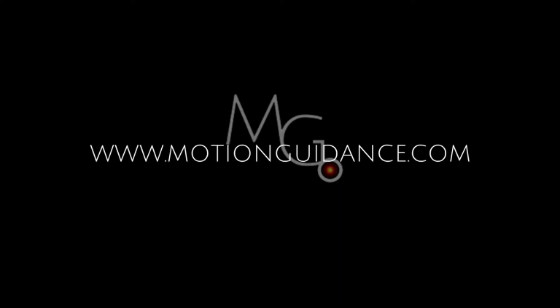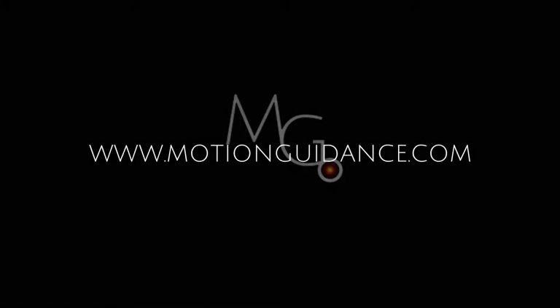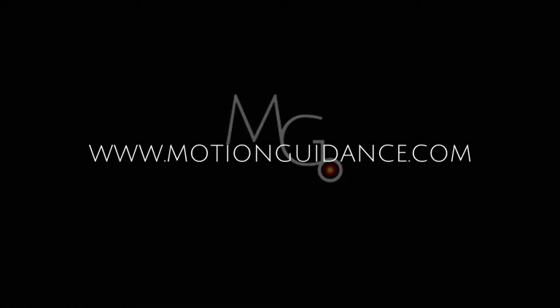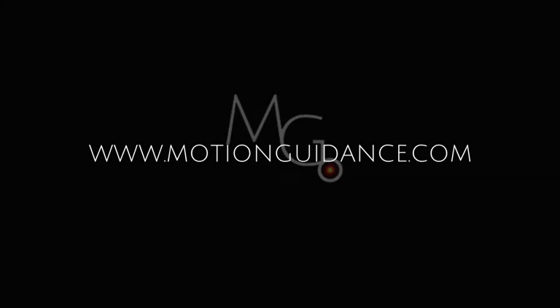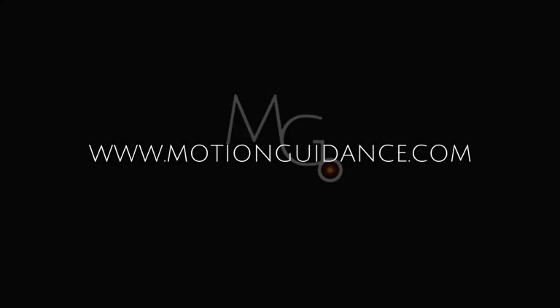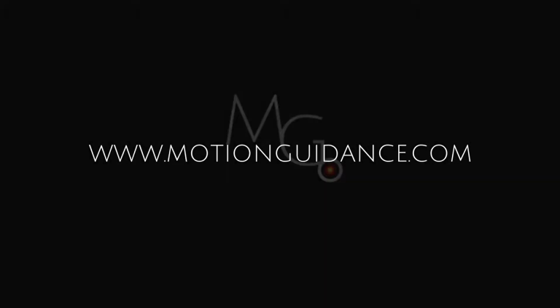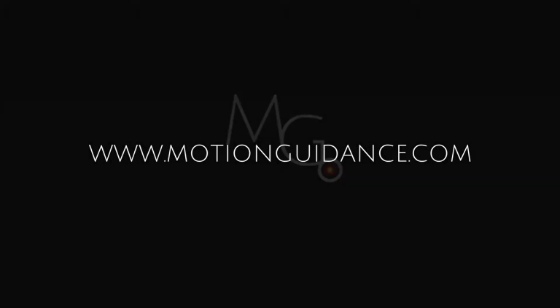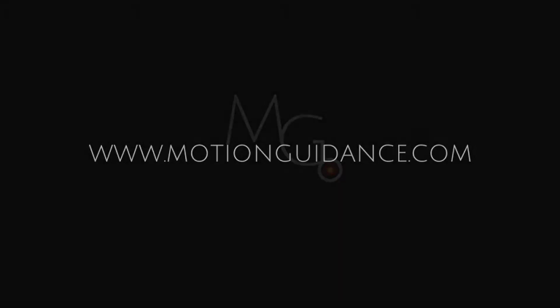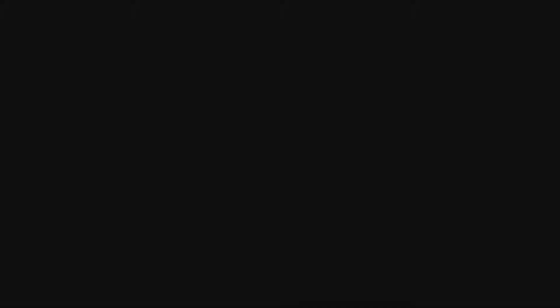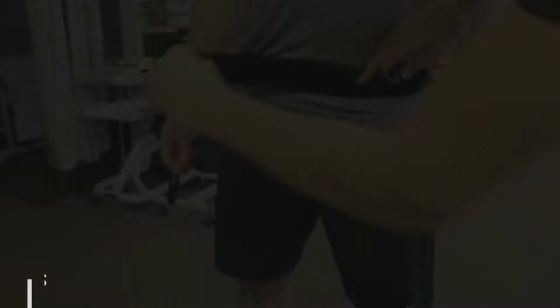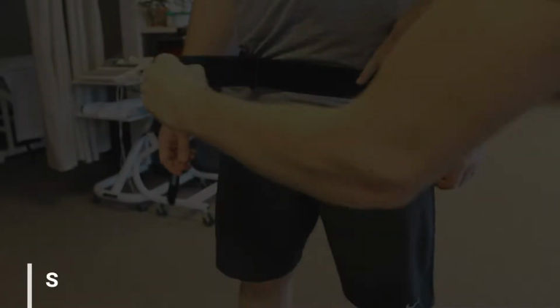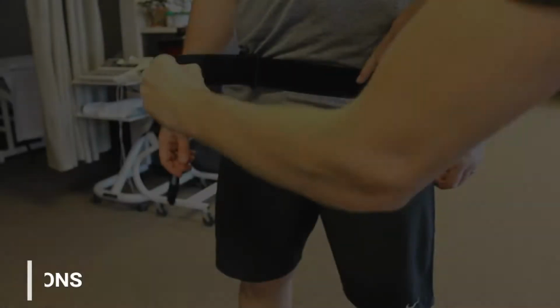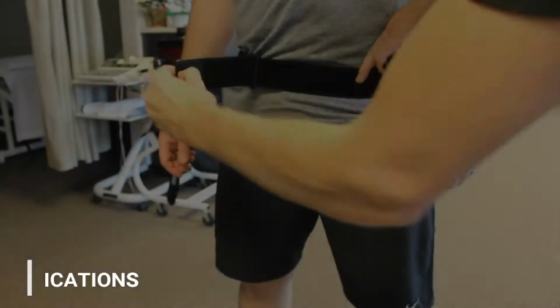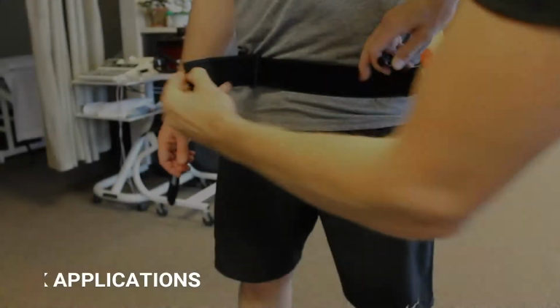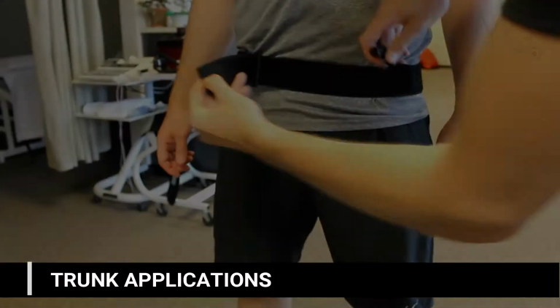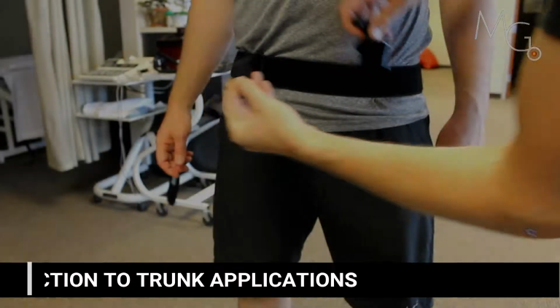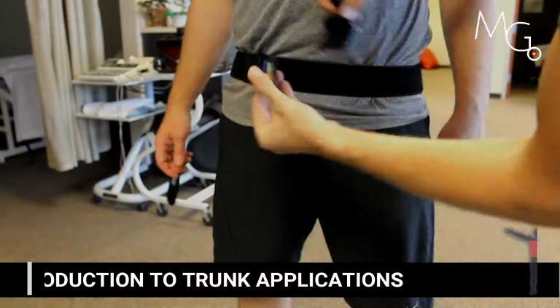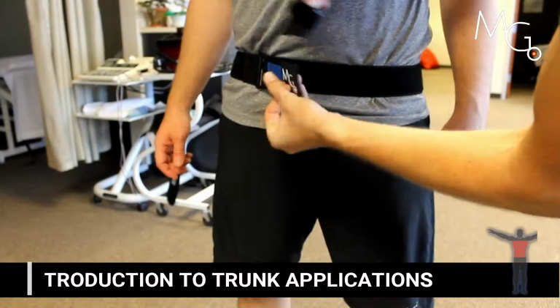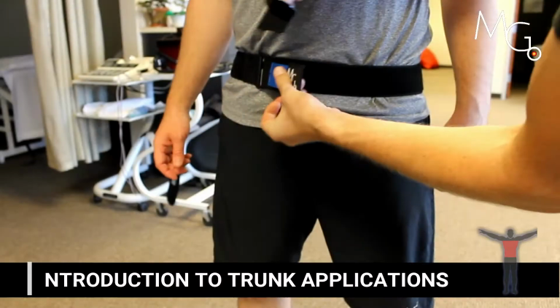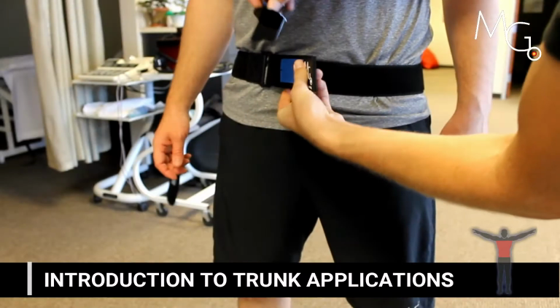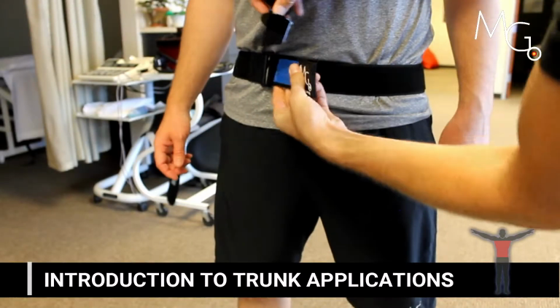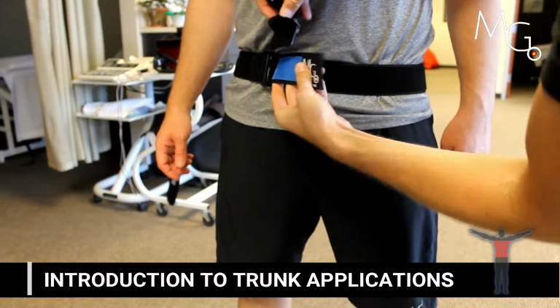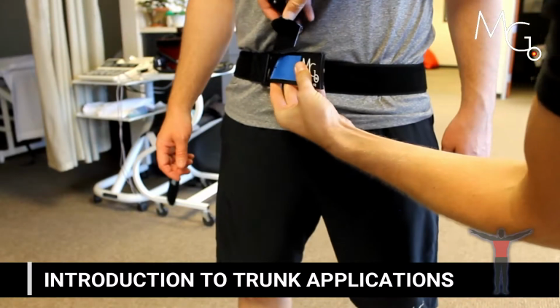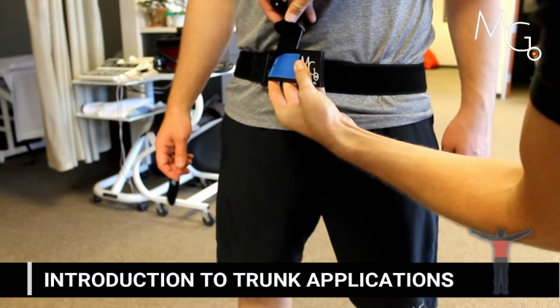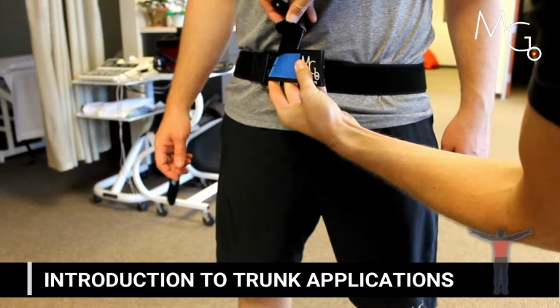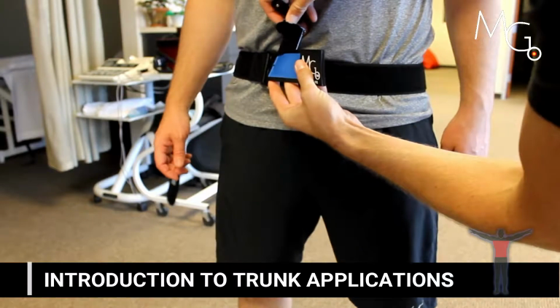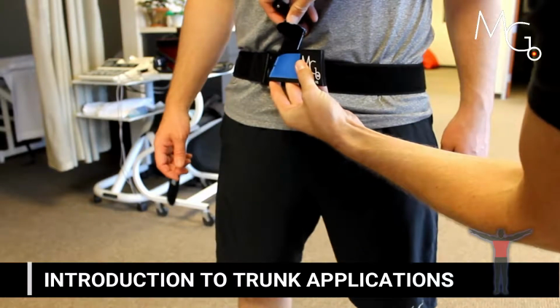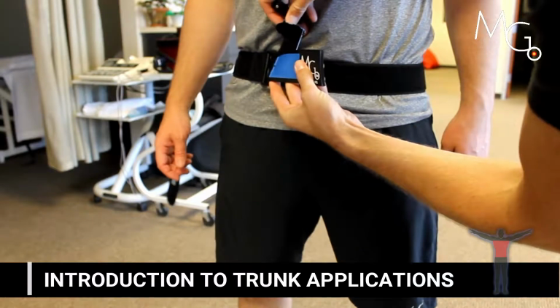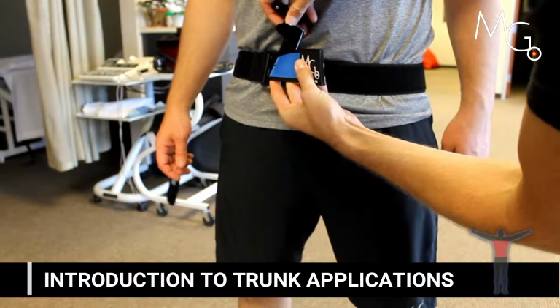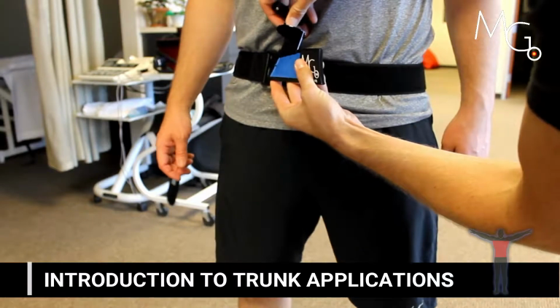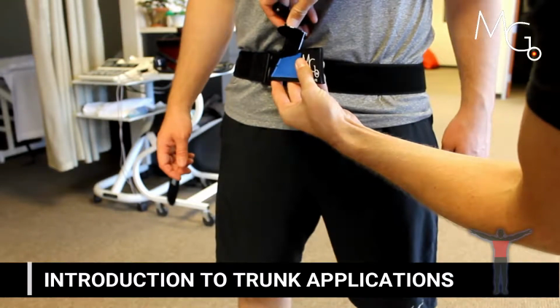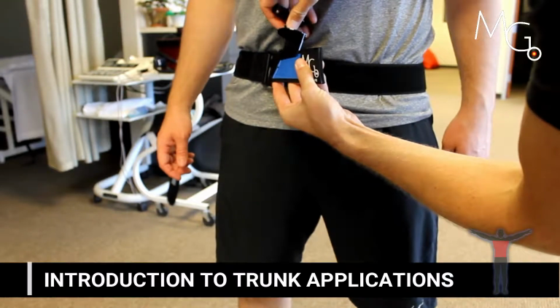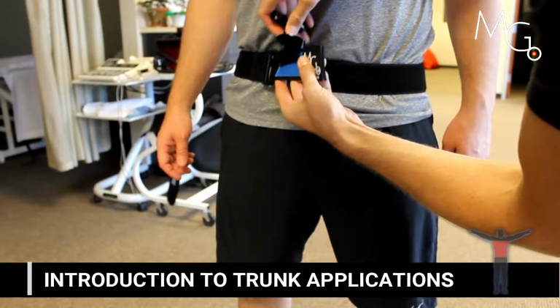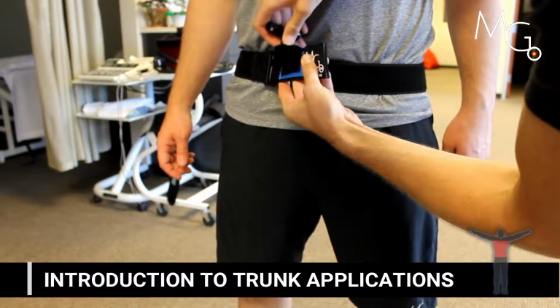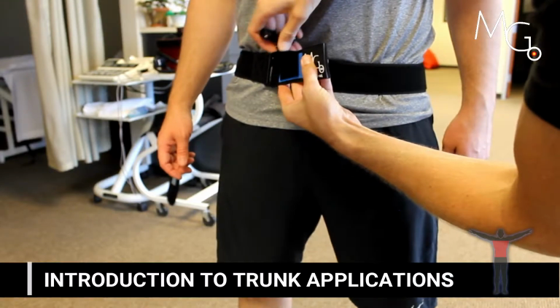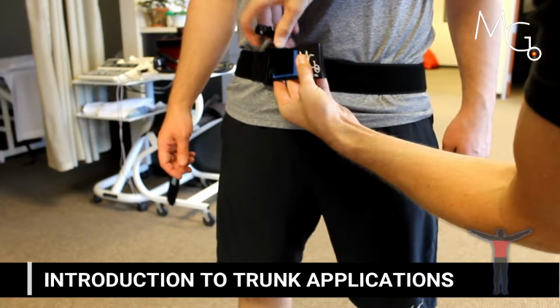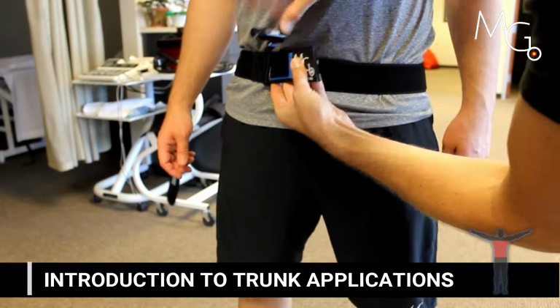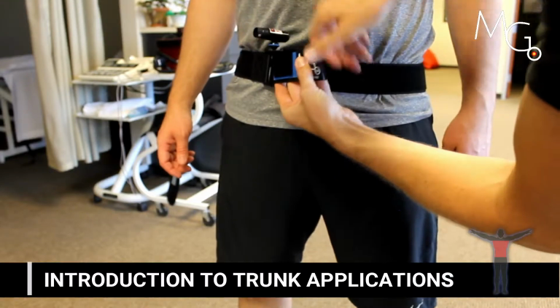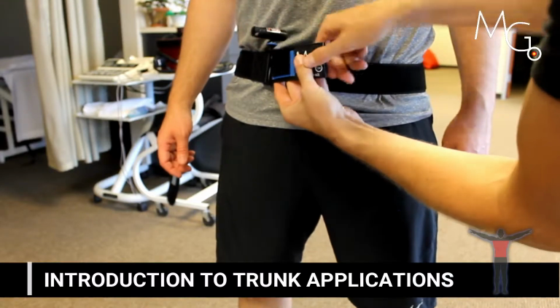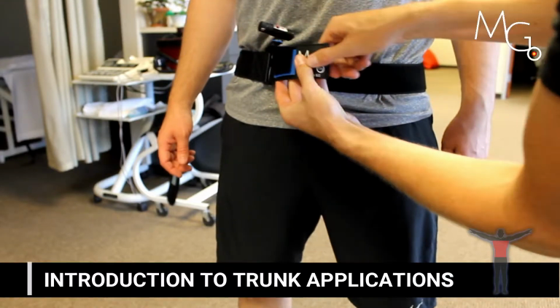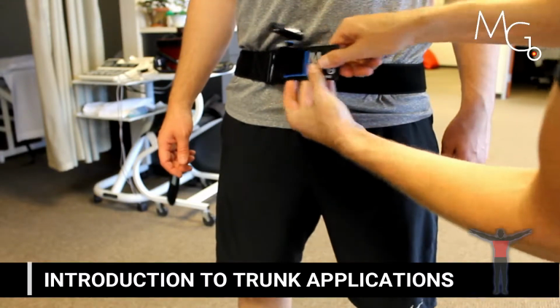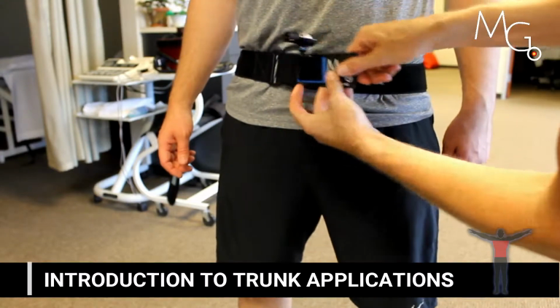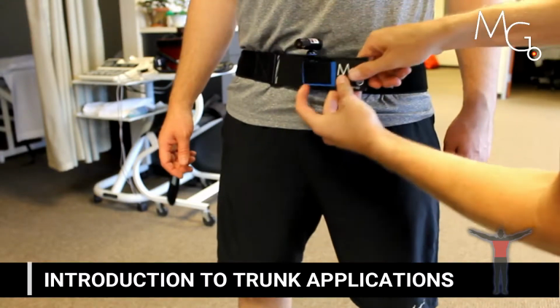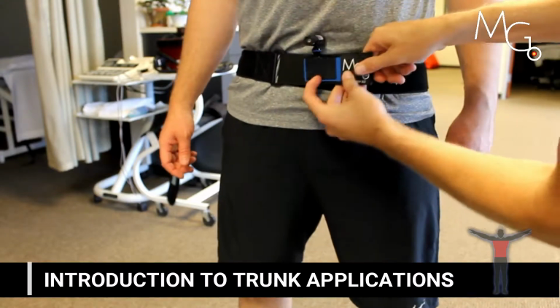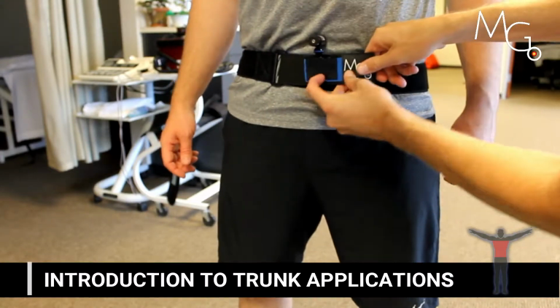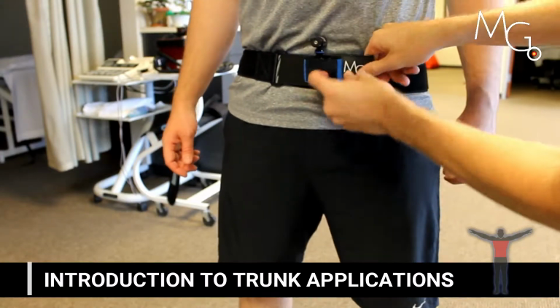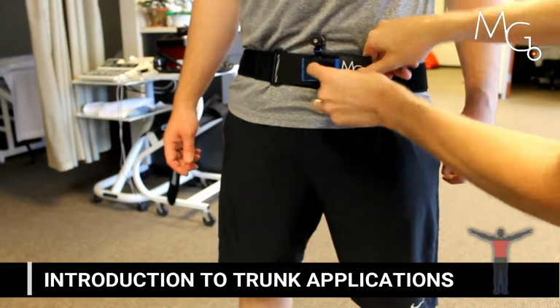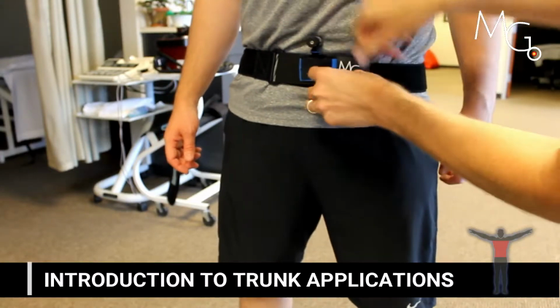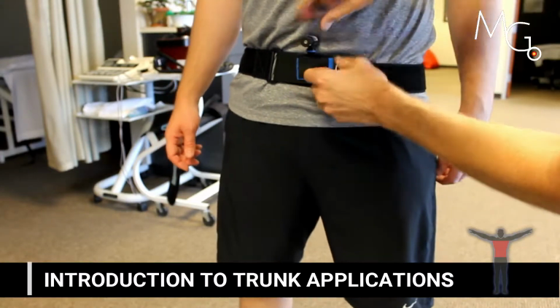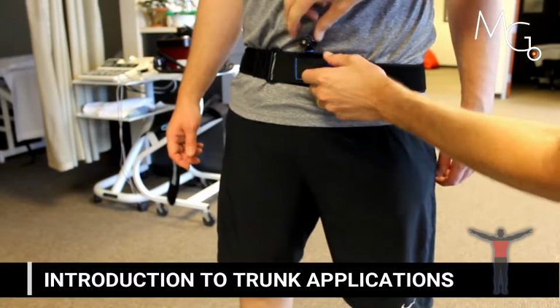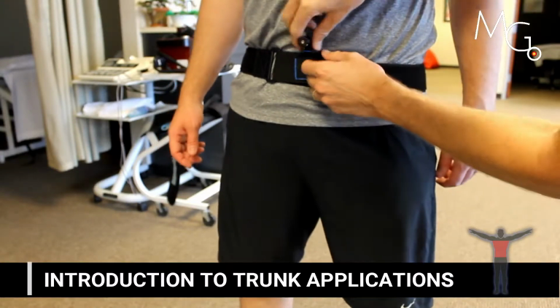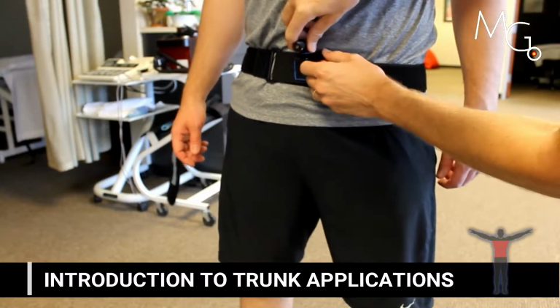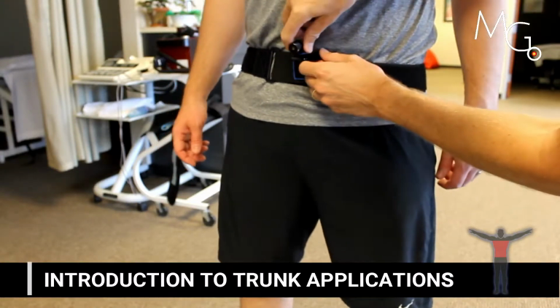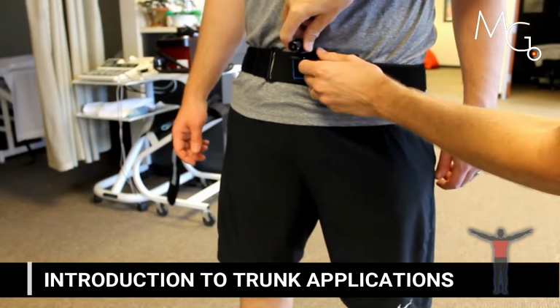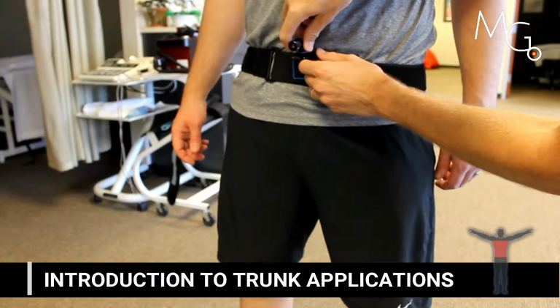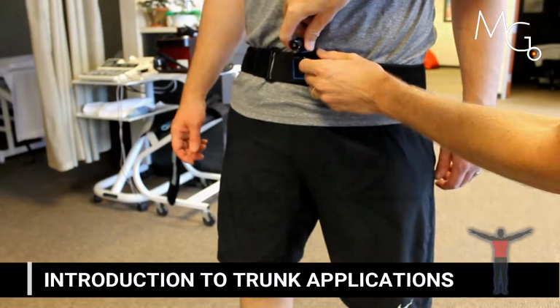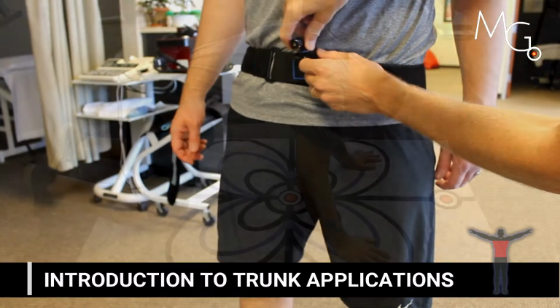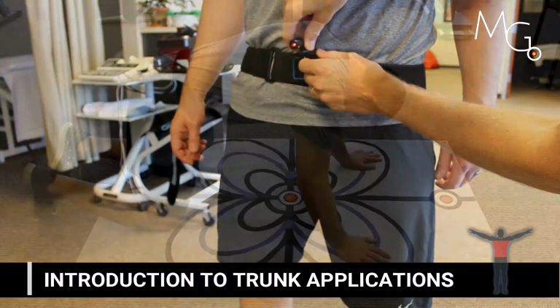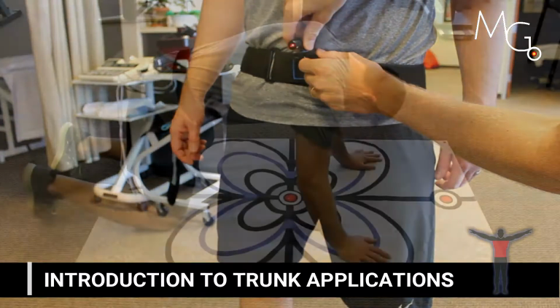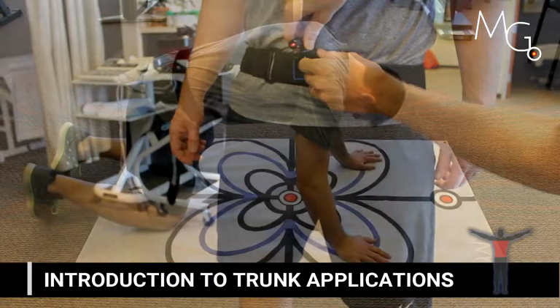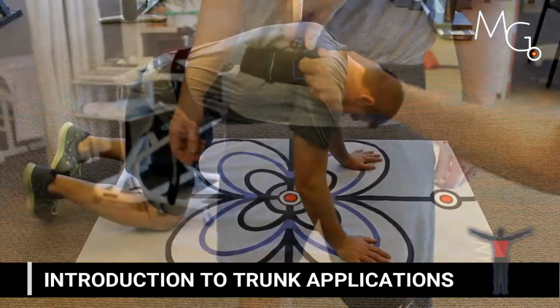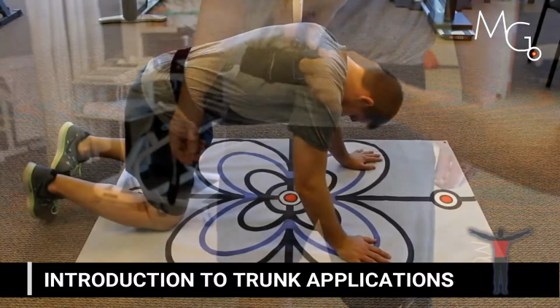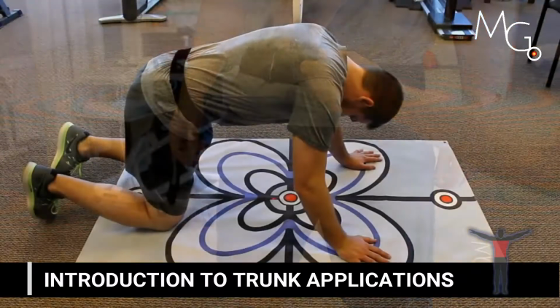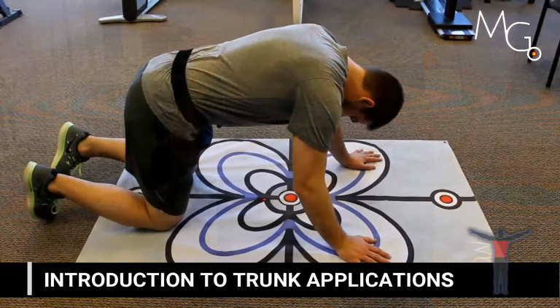In this introduction video, we're going to view many examples of how you can use motion guidance visual feedback for the trunk.